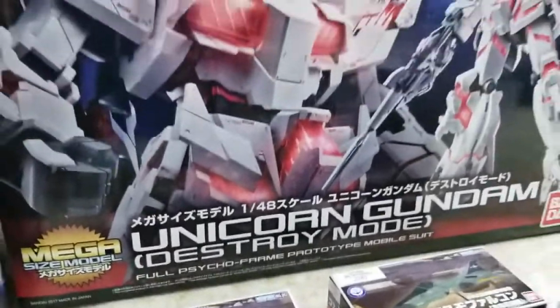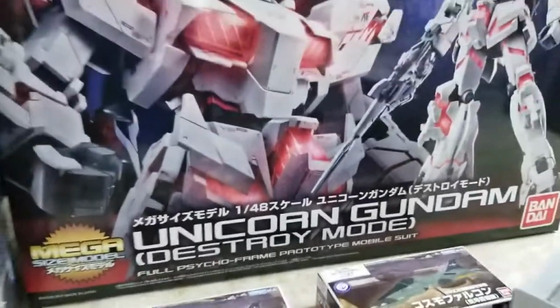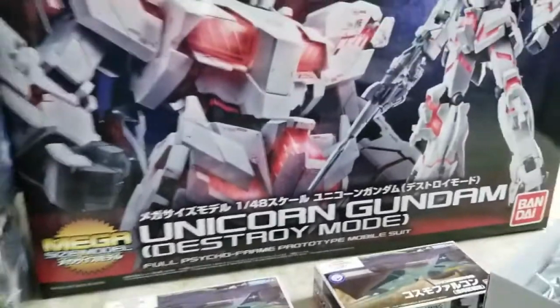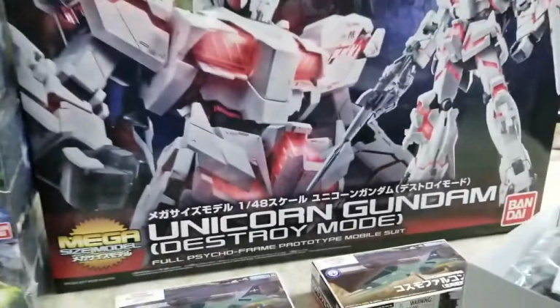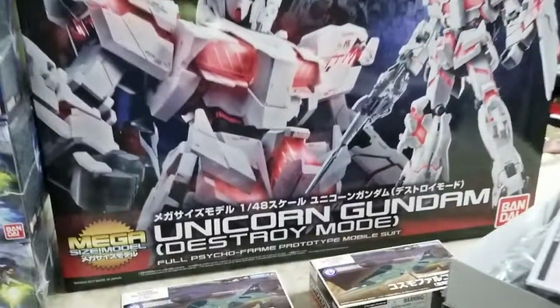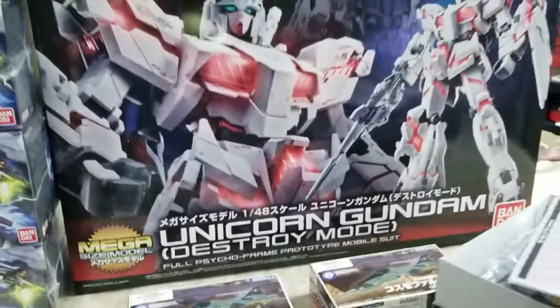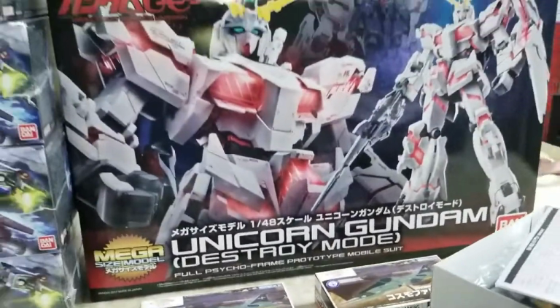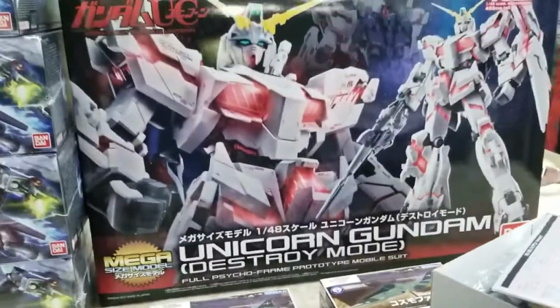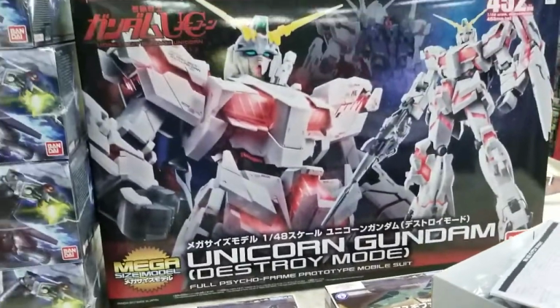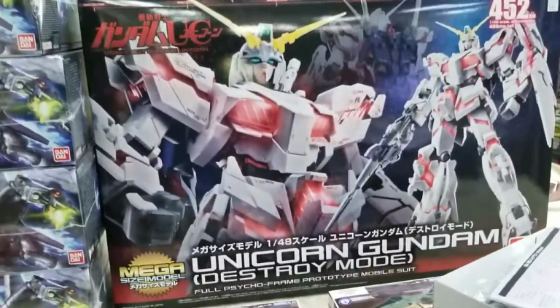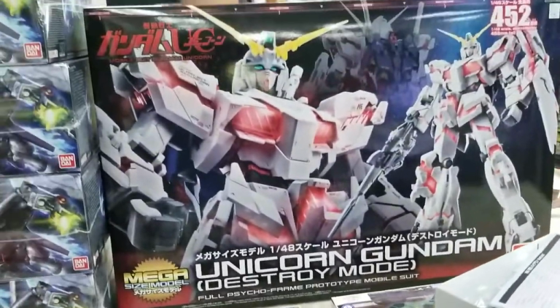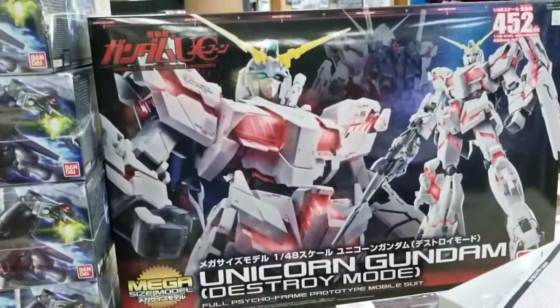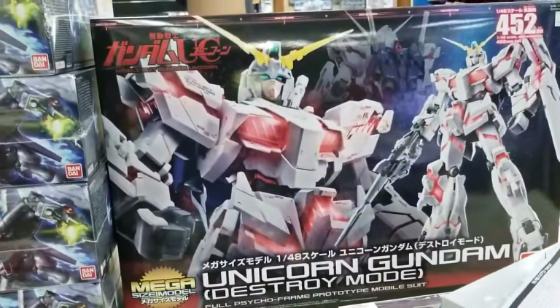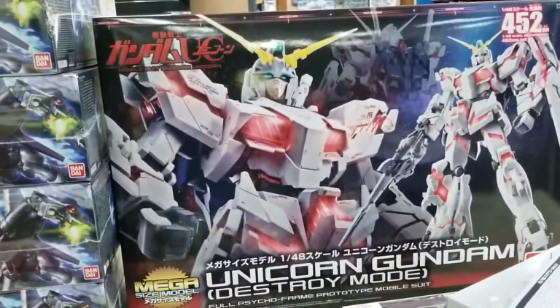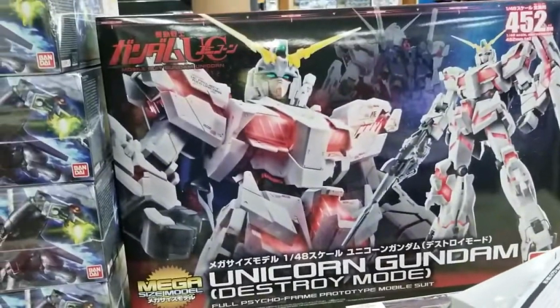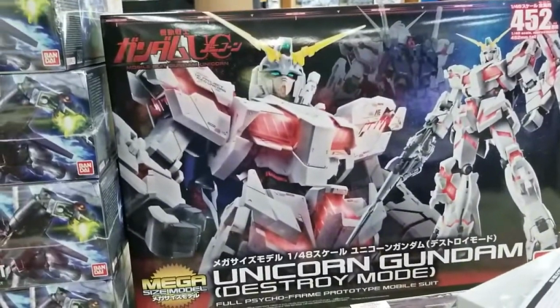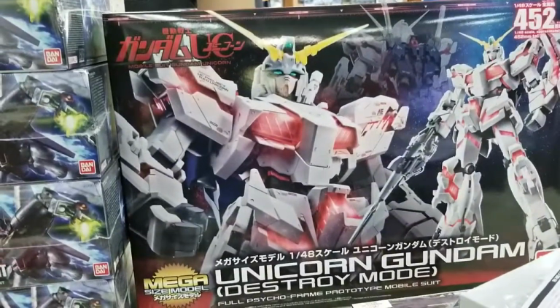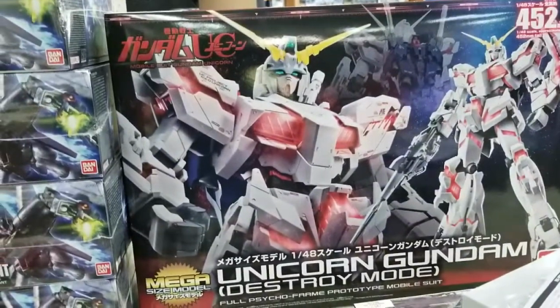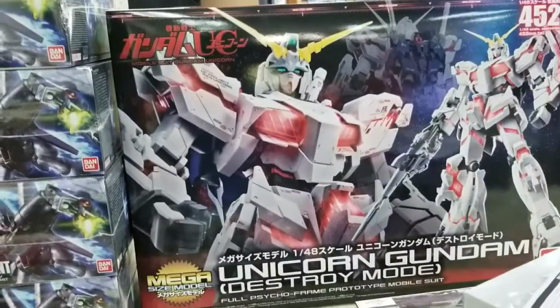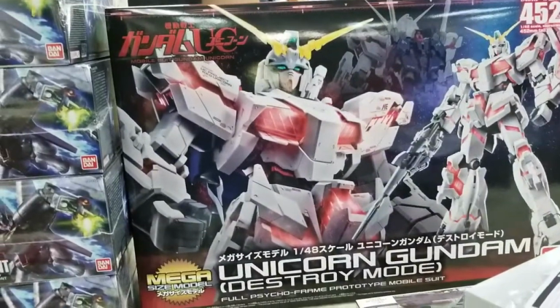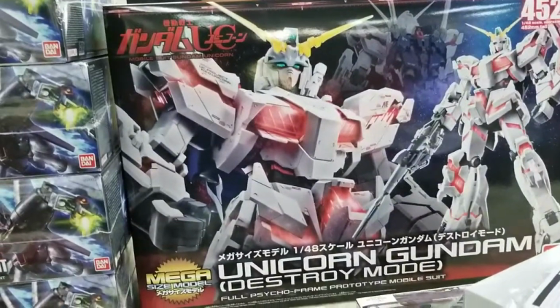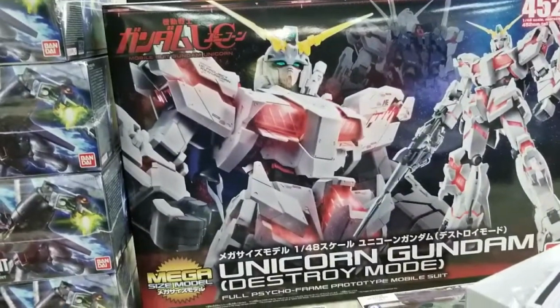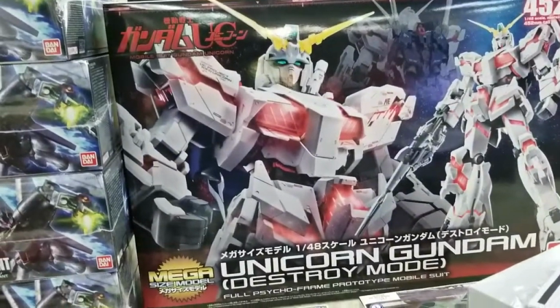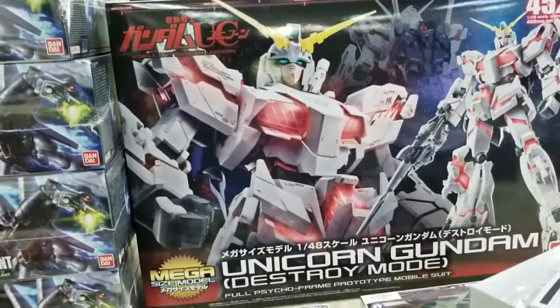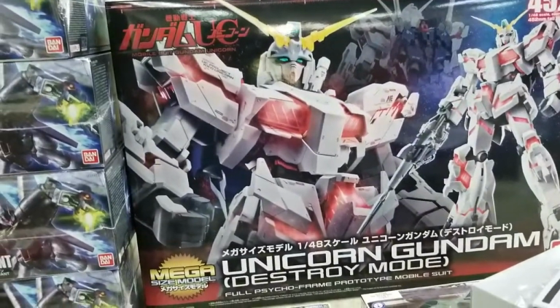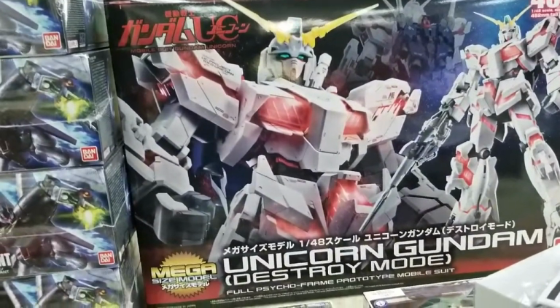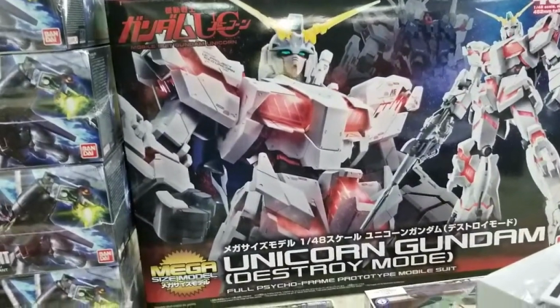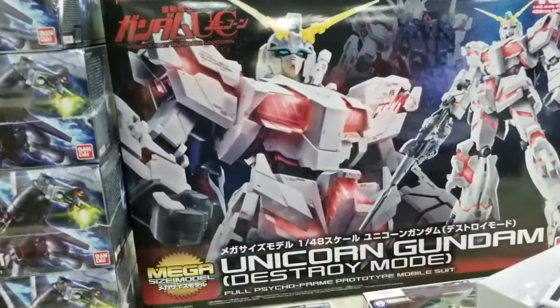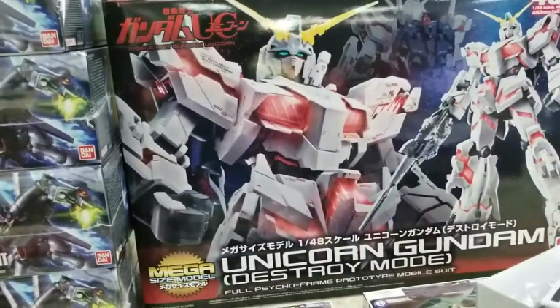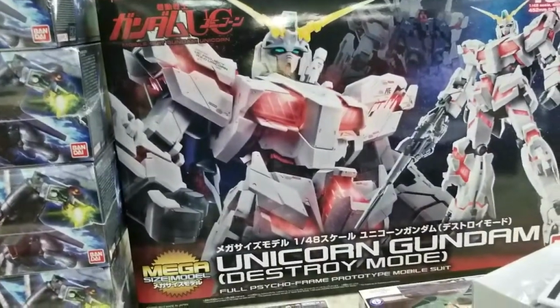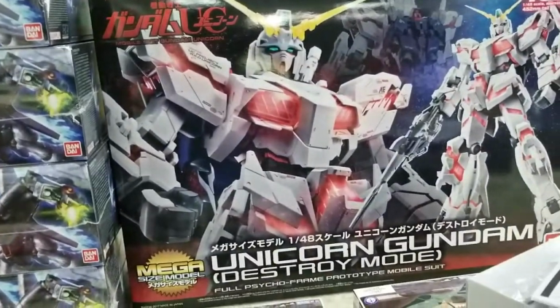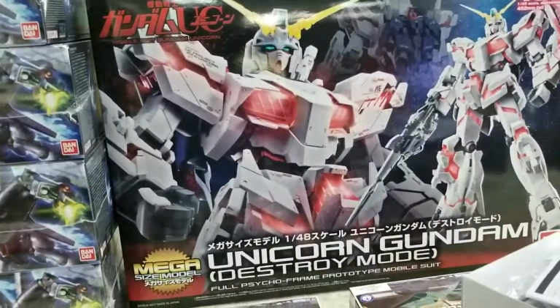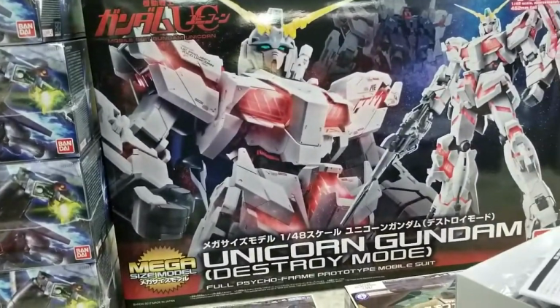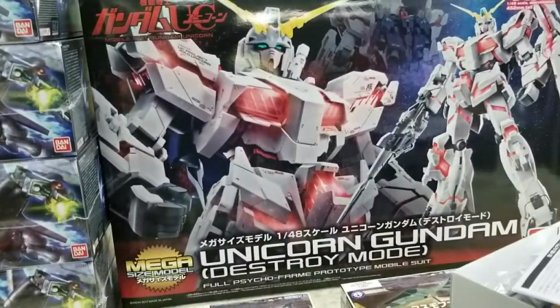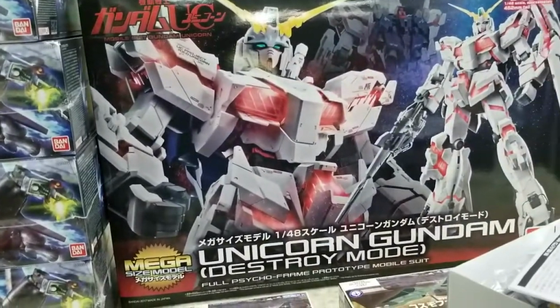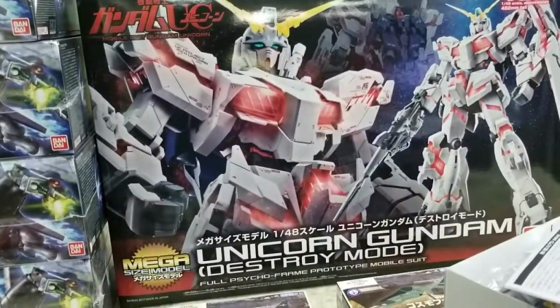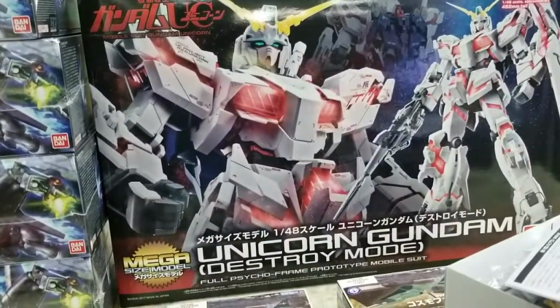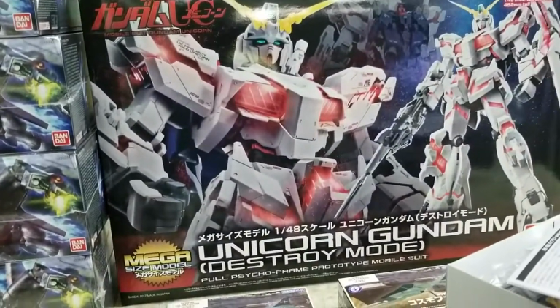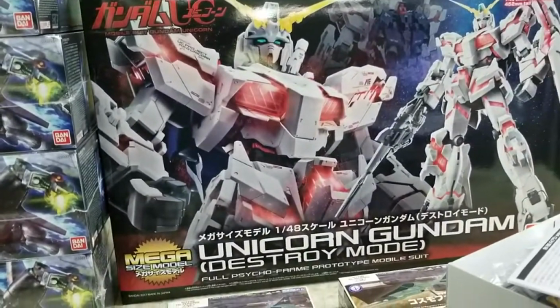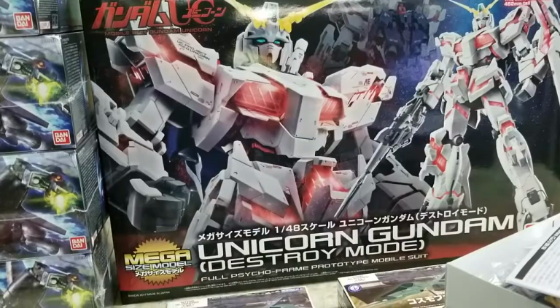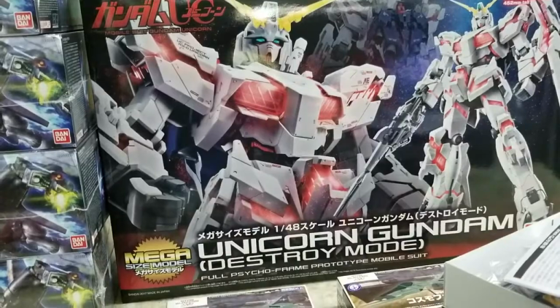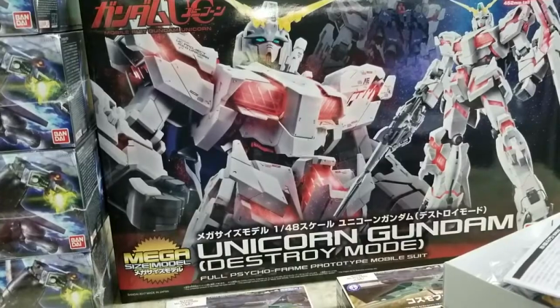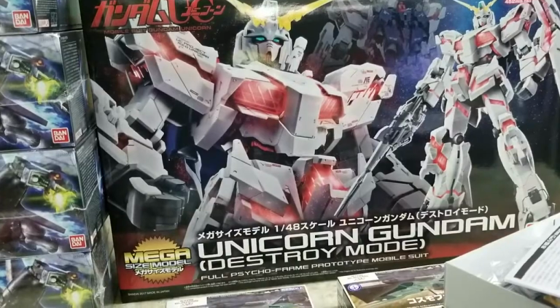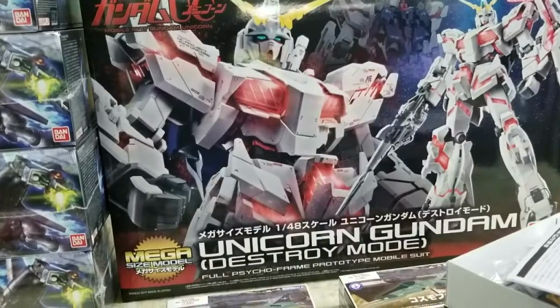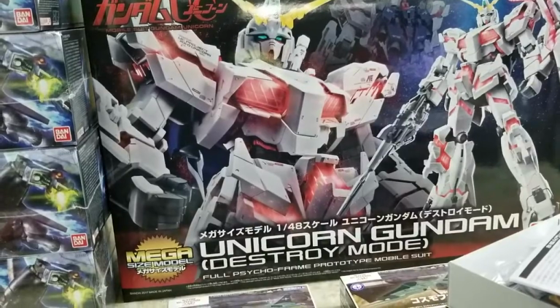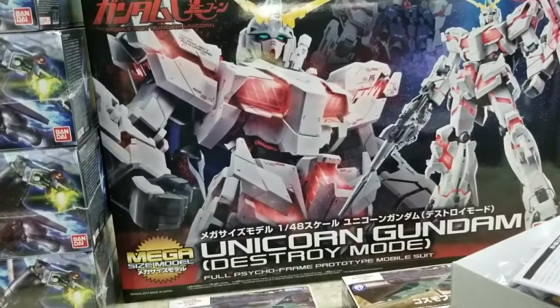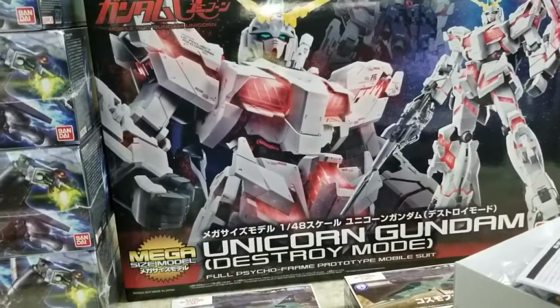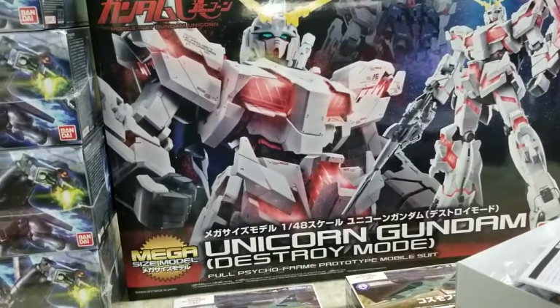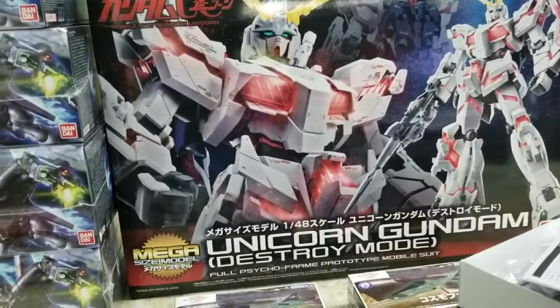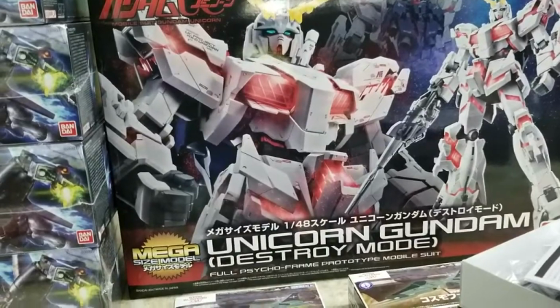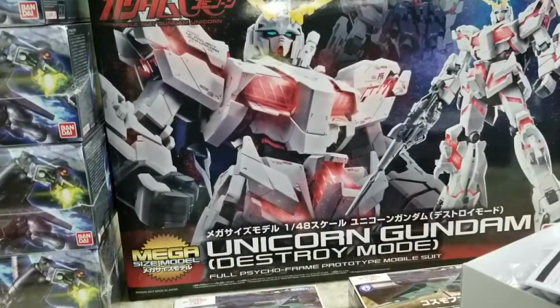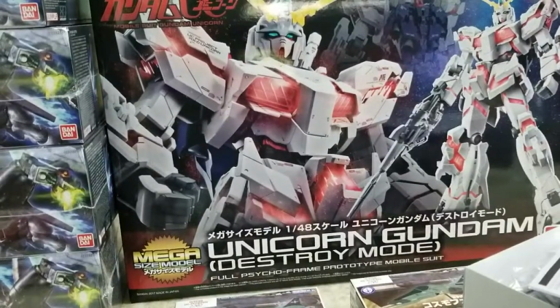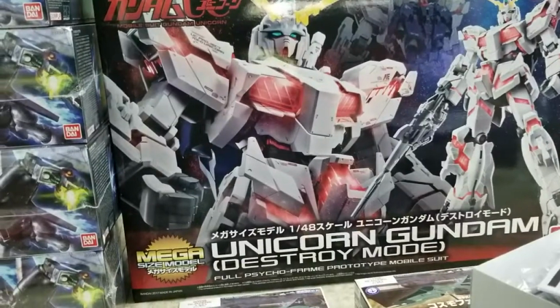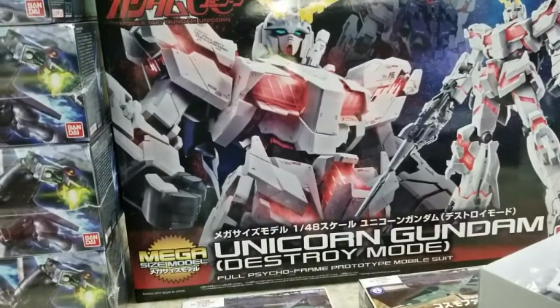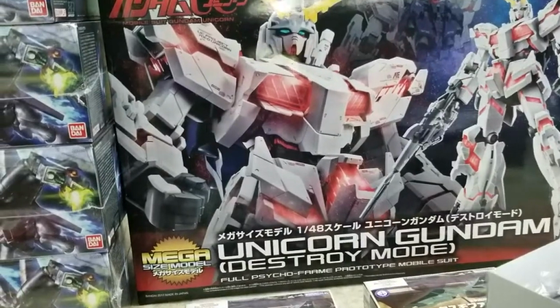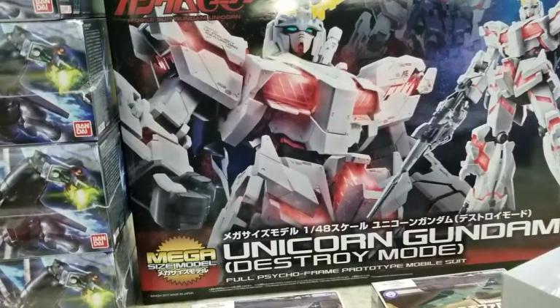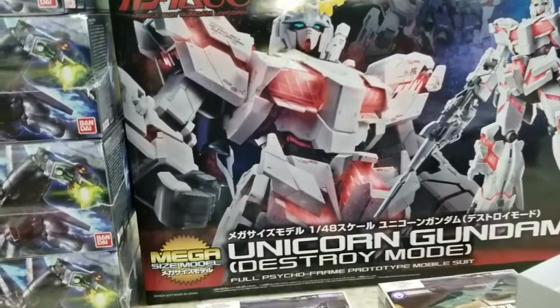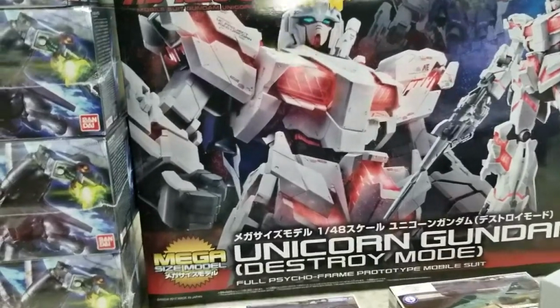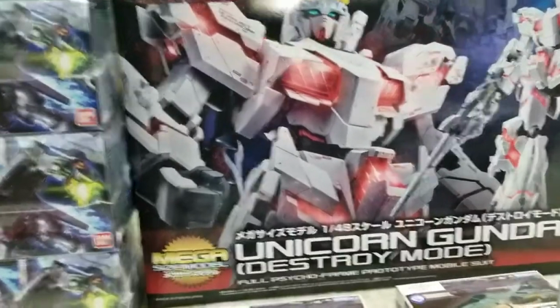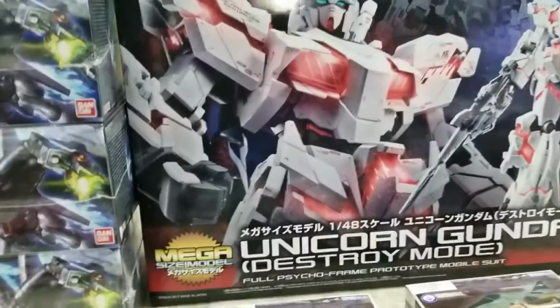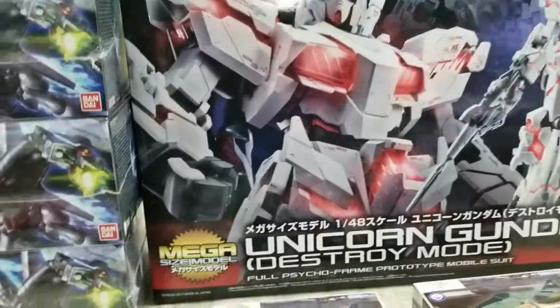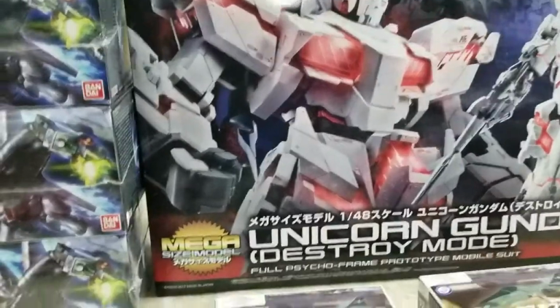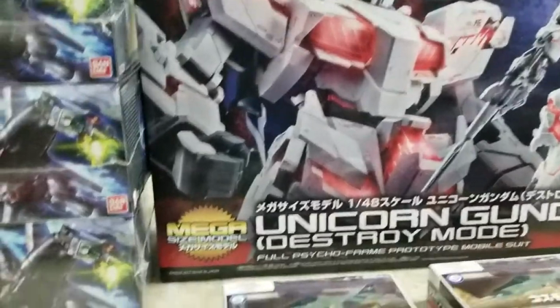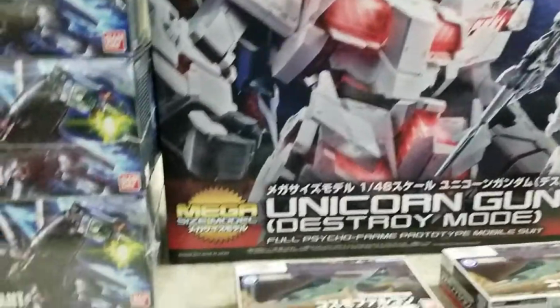And then you got the Mega Unicorn, really nice. They really set the game up — Unicorn works great for this Mega.